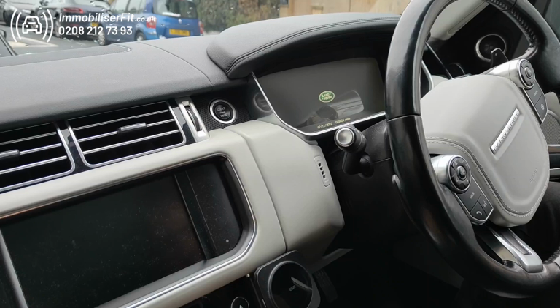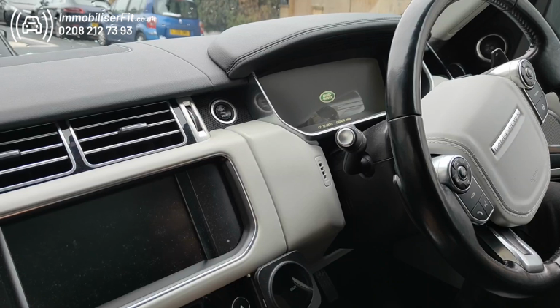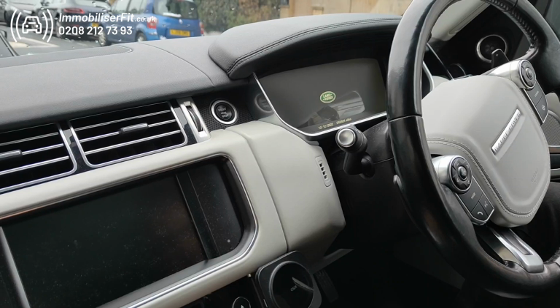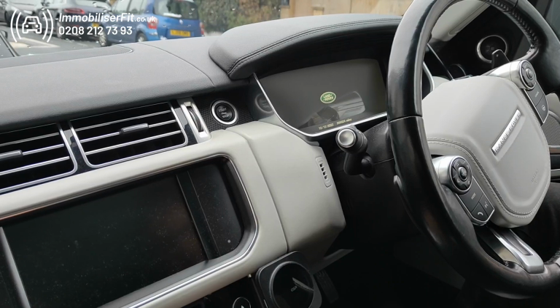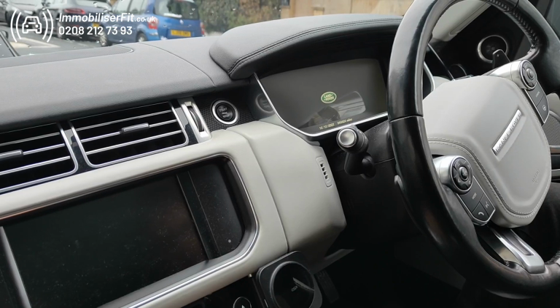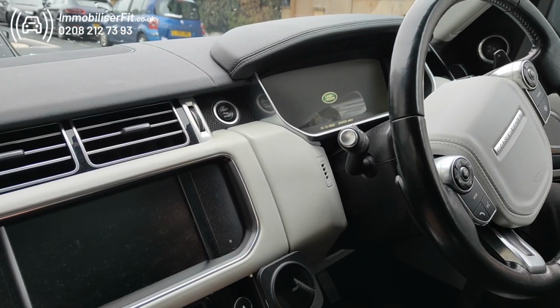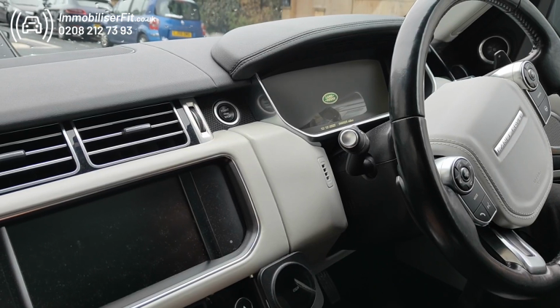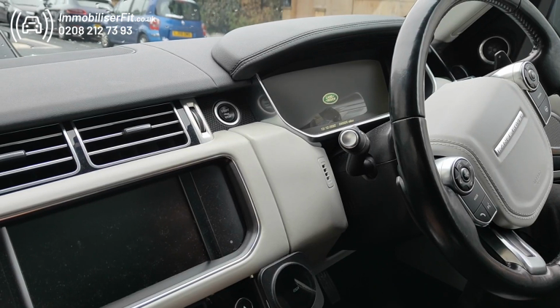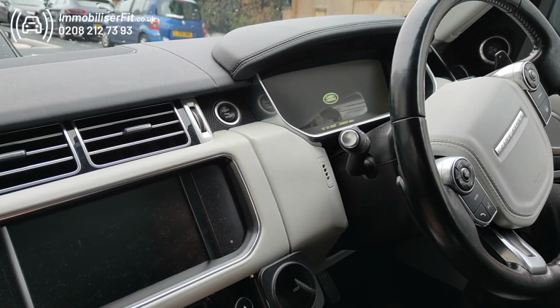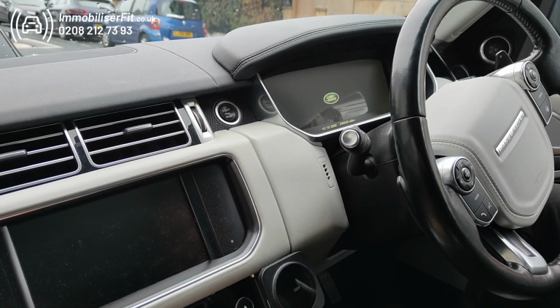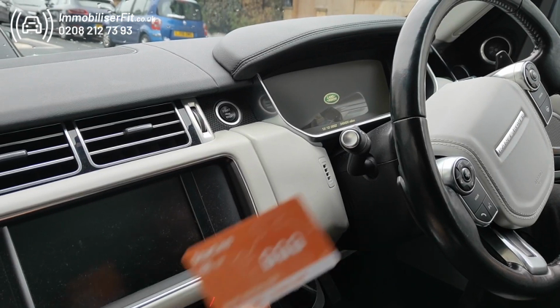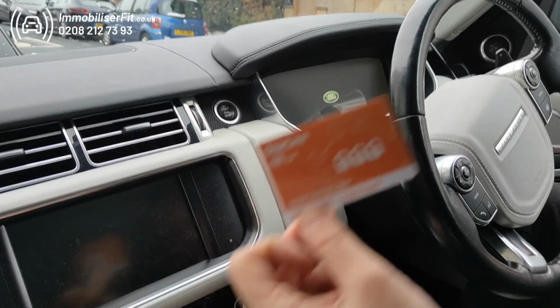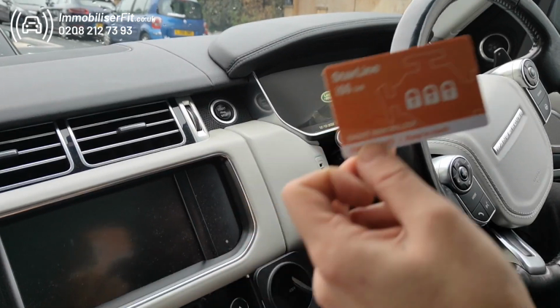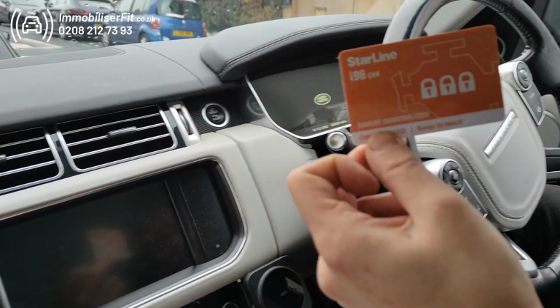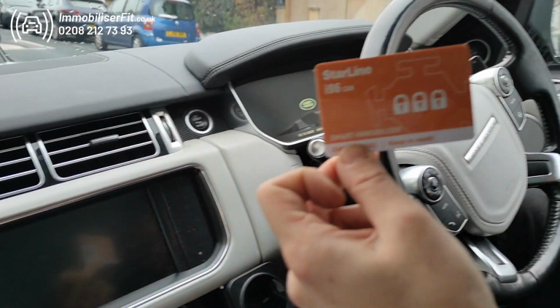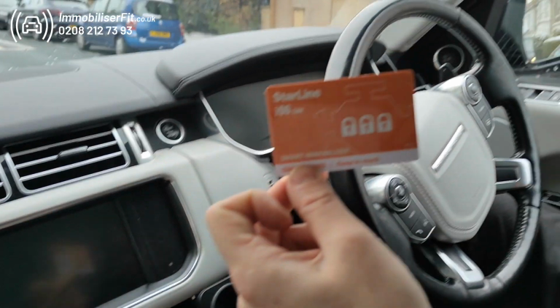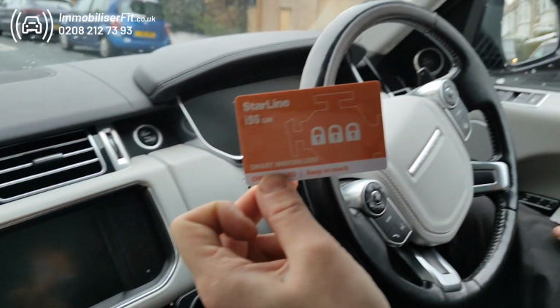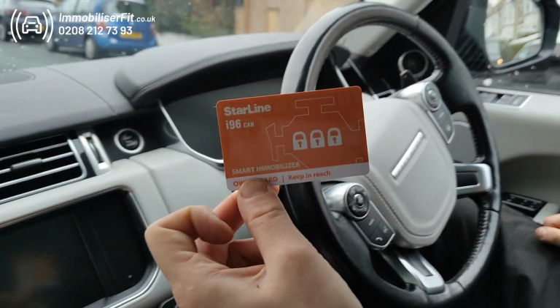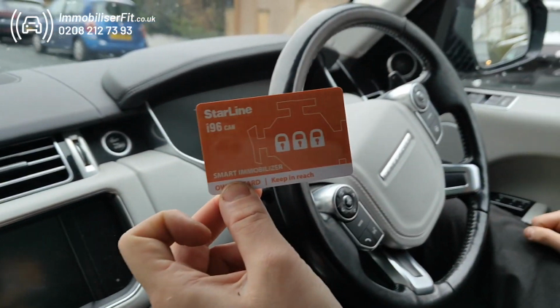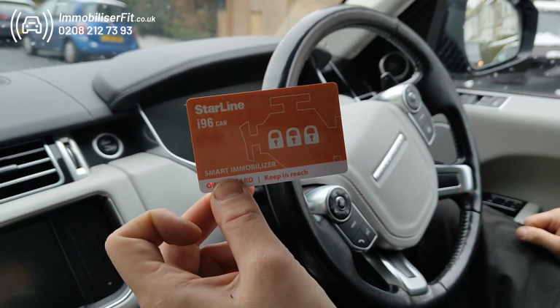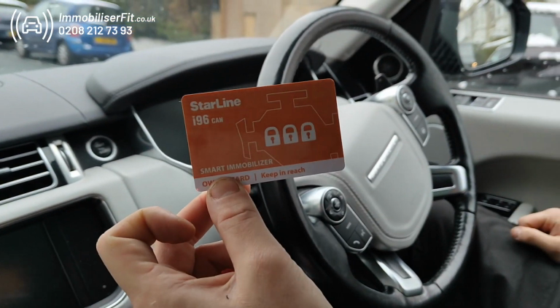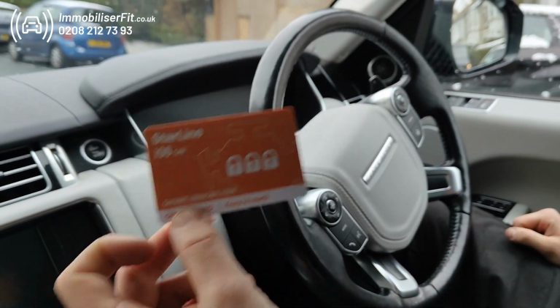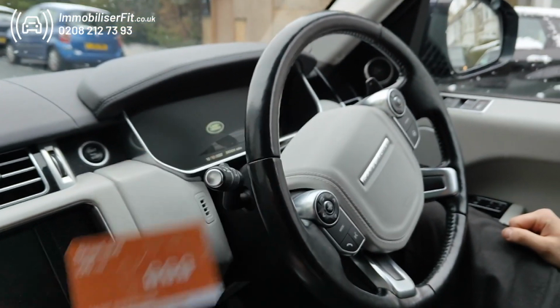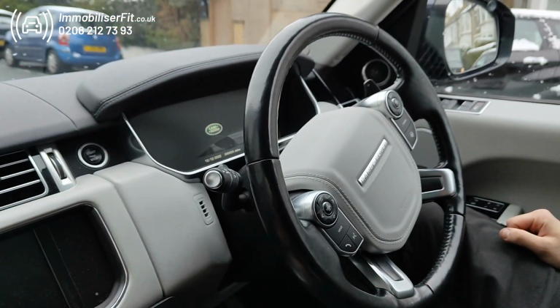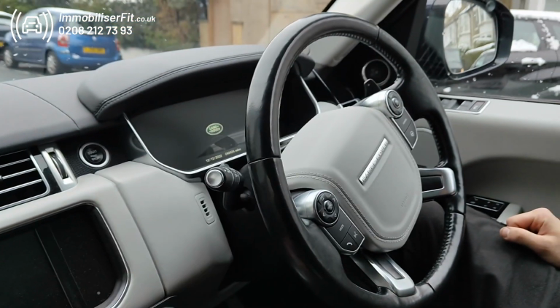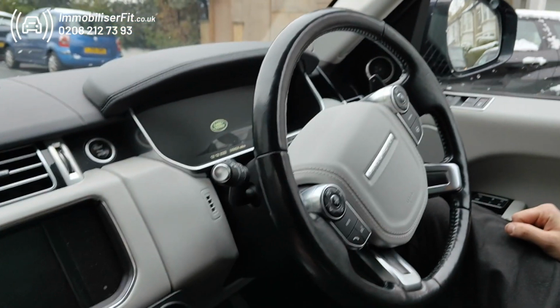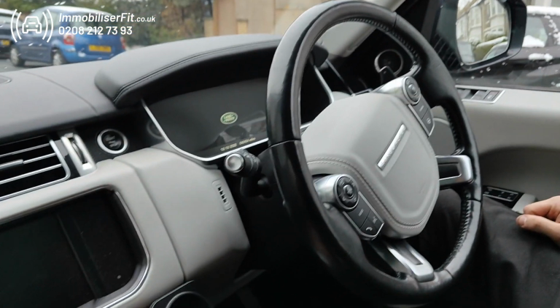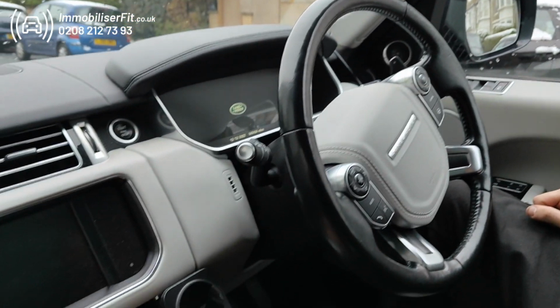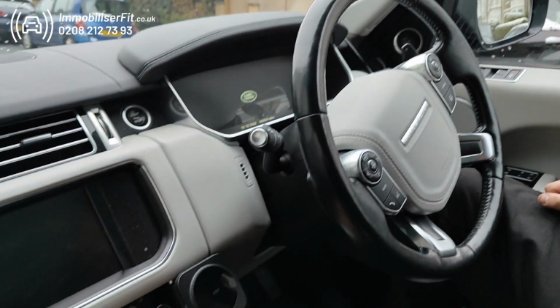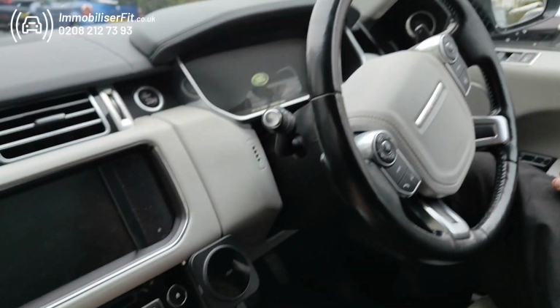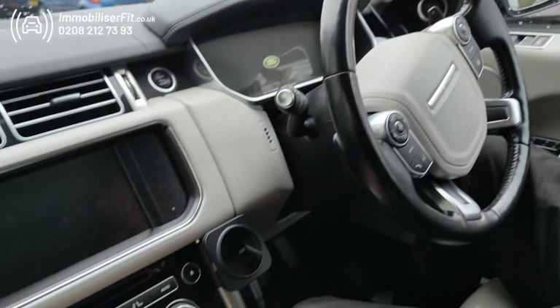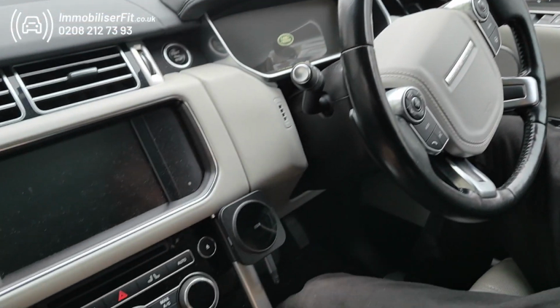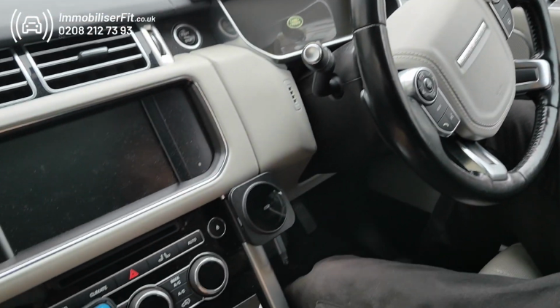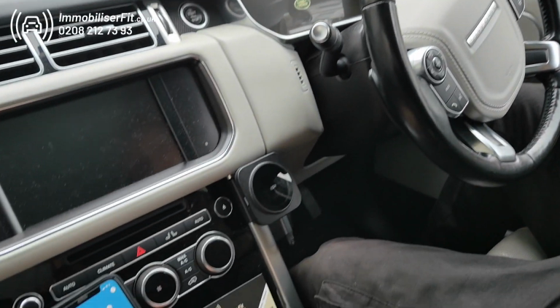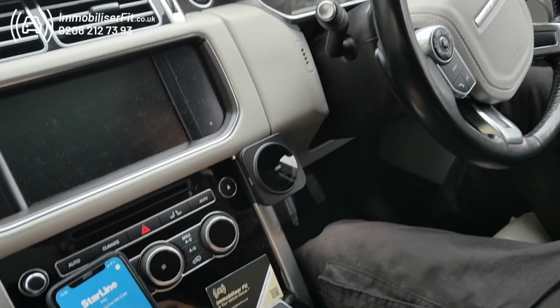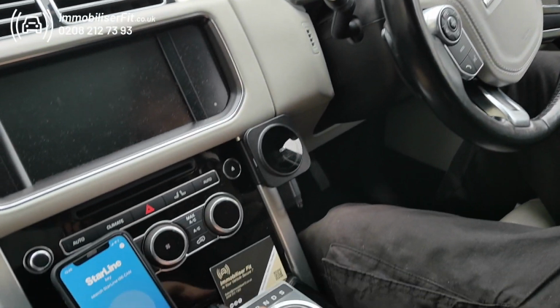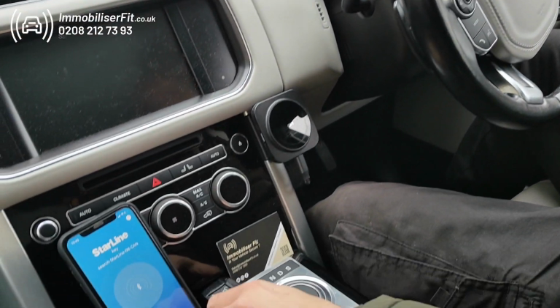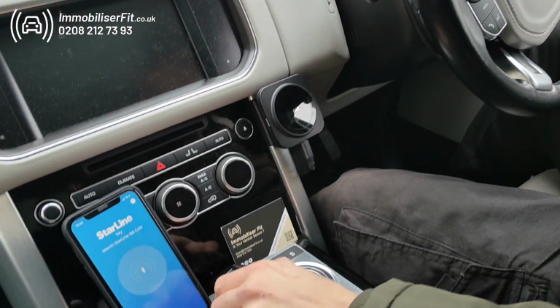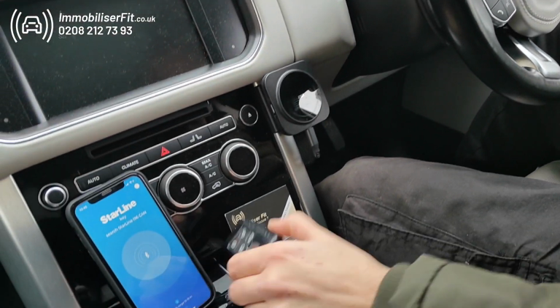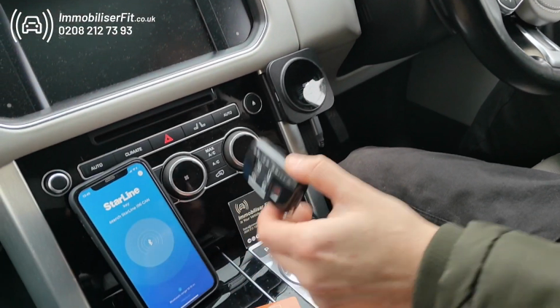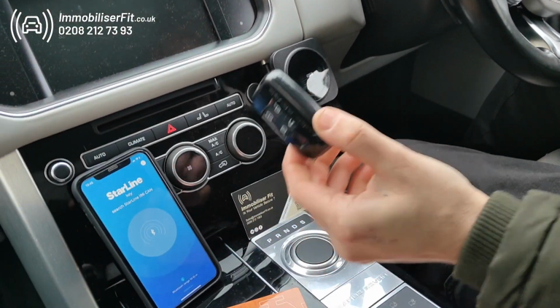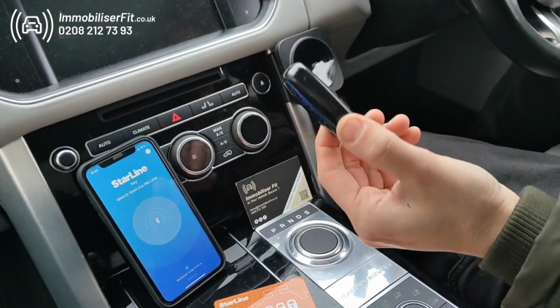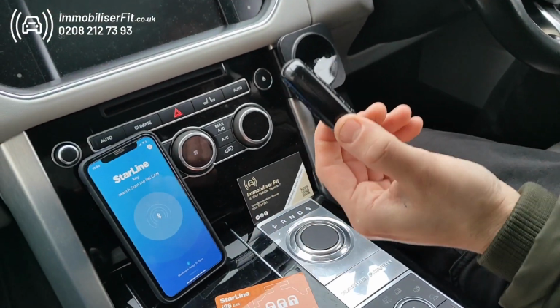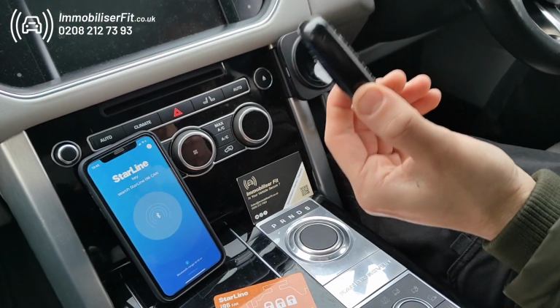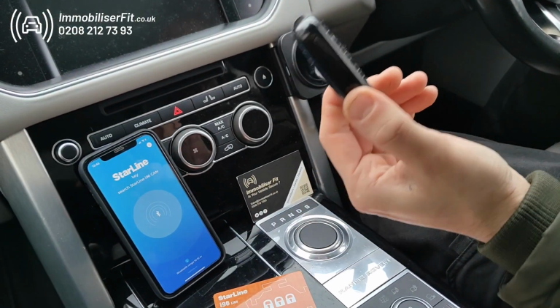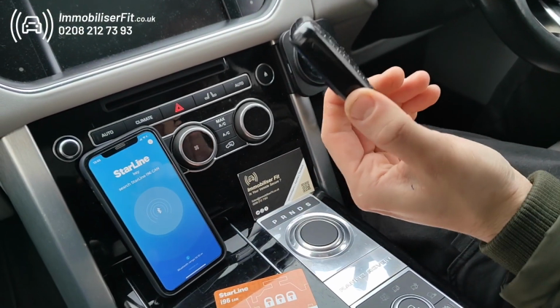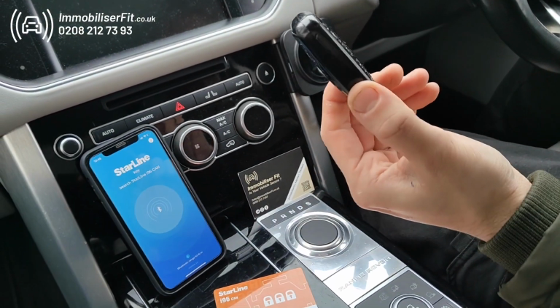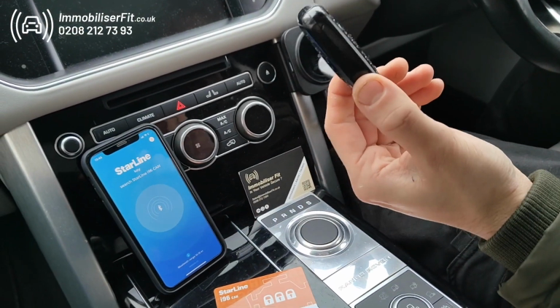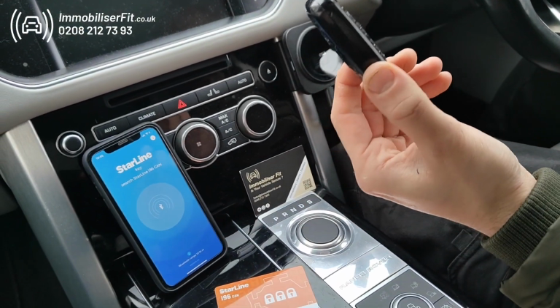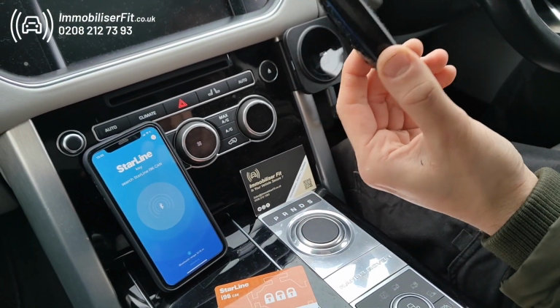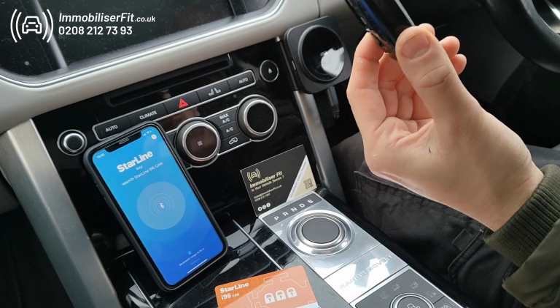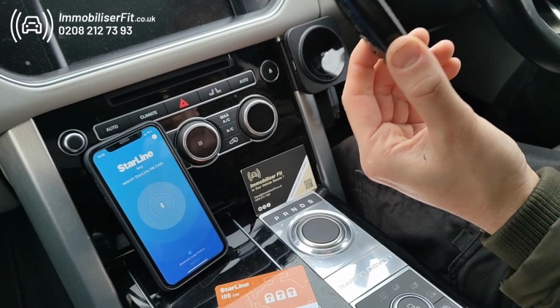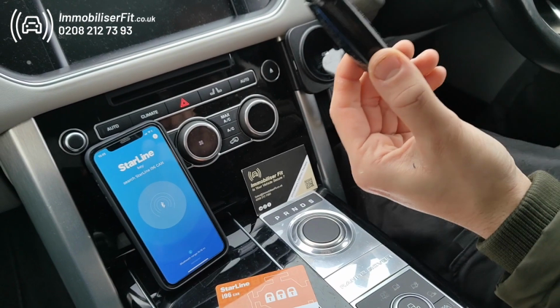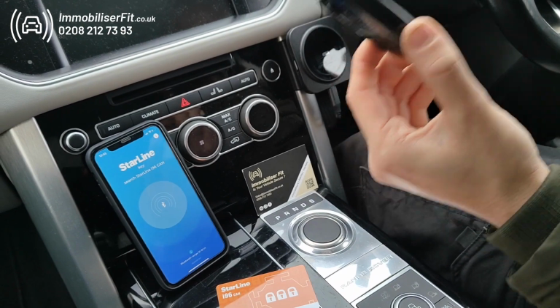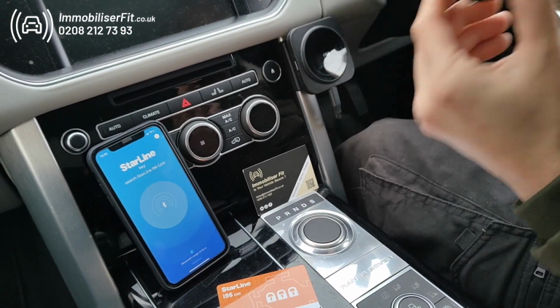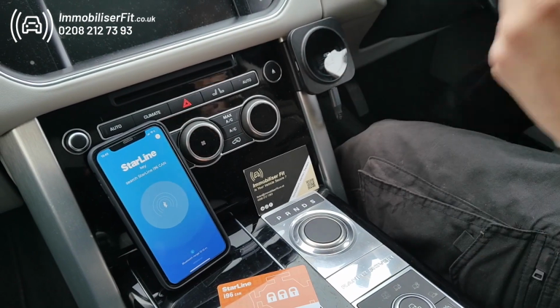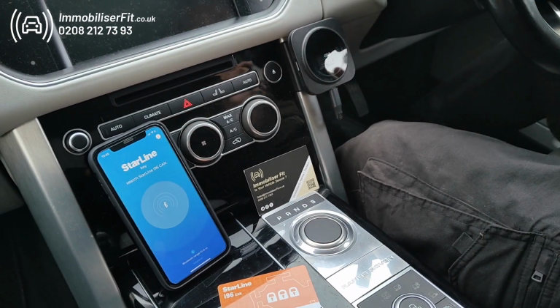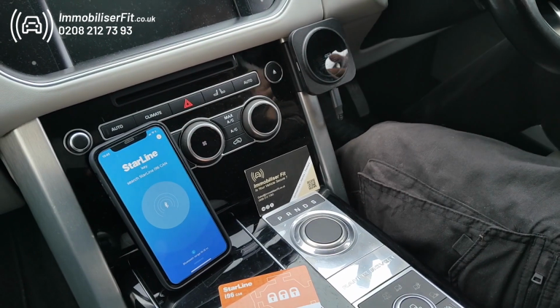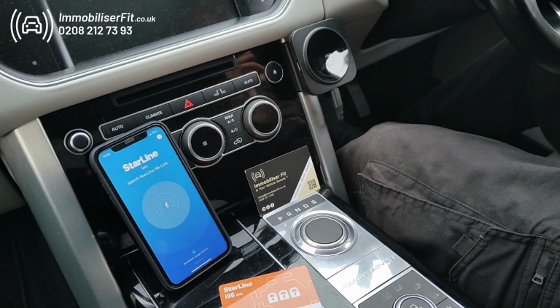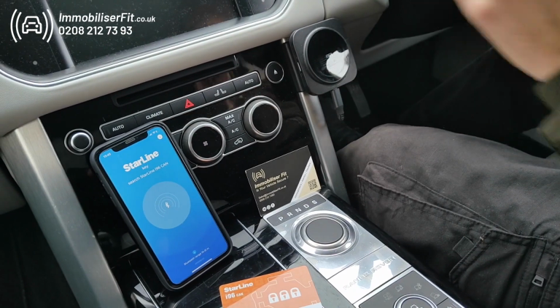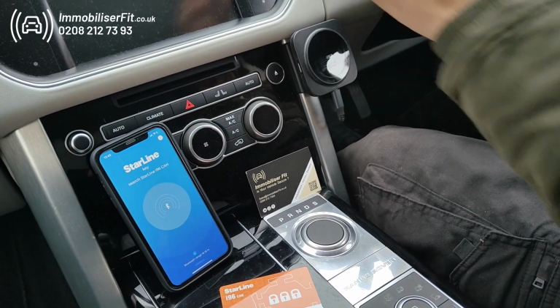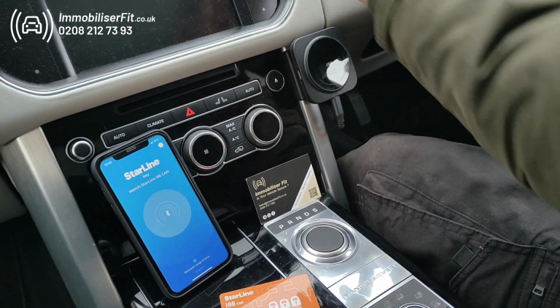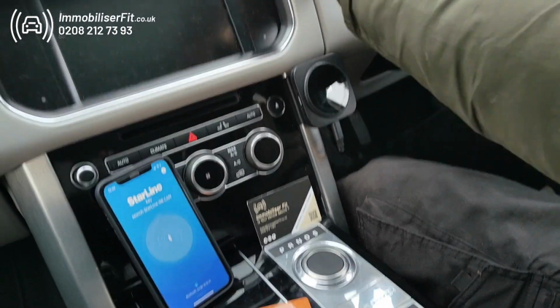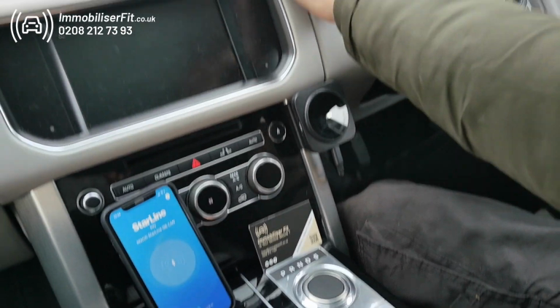We're Immobilizer Fit and Steve installed a Starline Pro Immobilizer. Thieves are cloning these keys, trying to steal the vehicle.